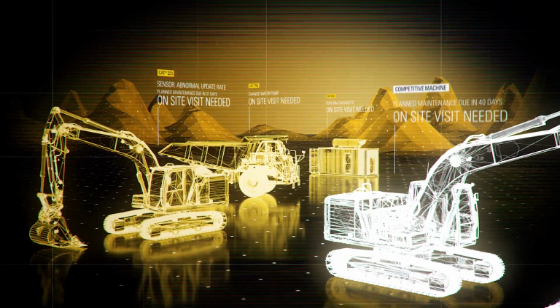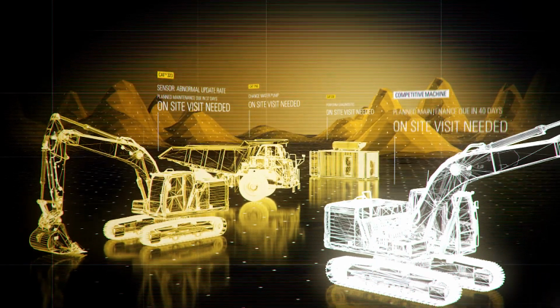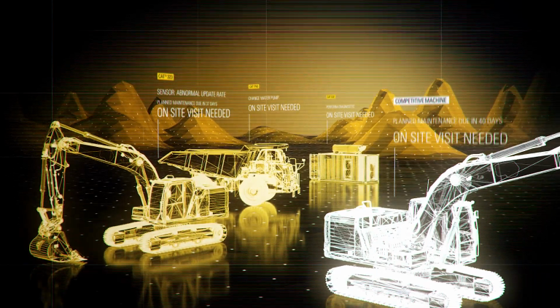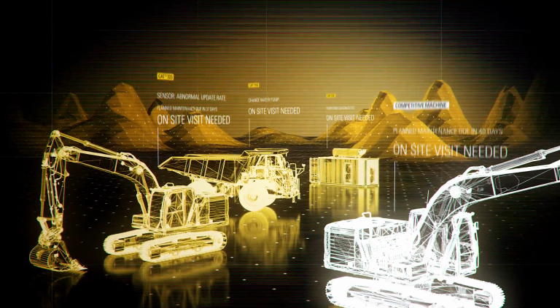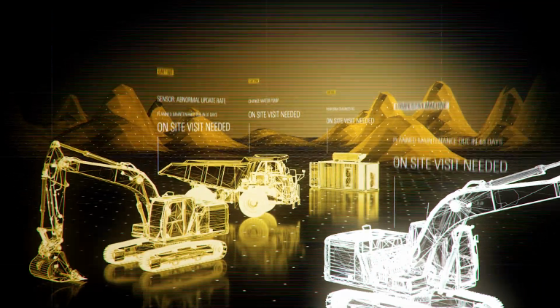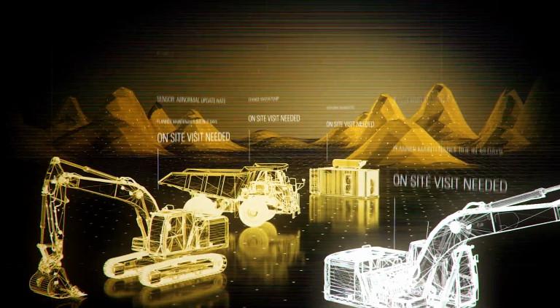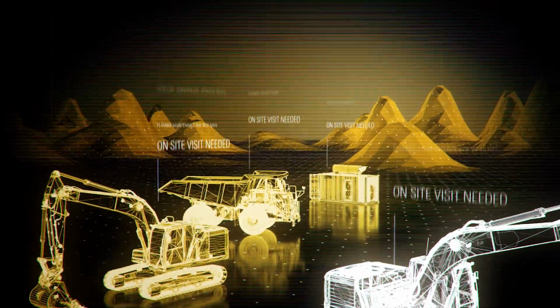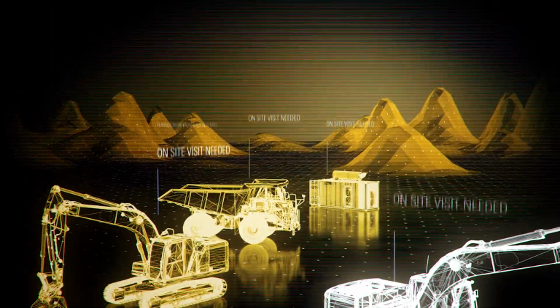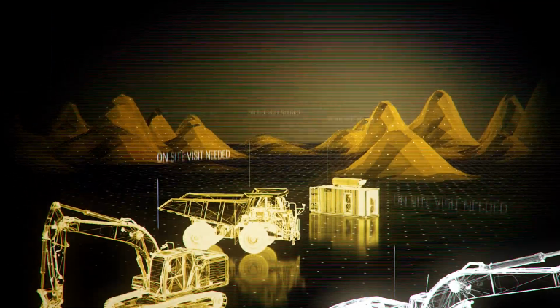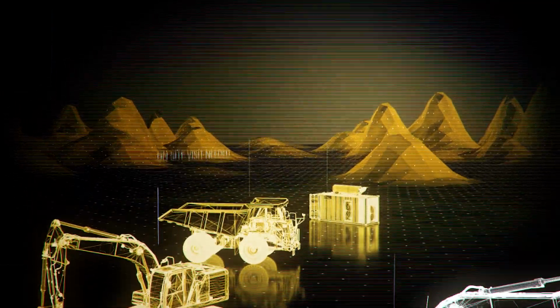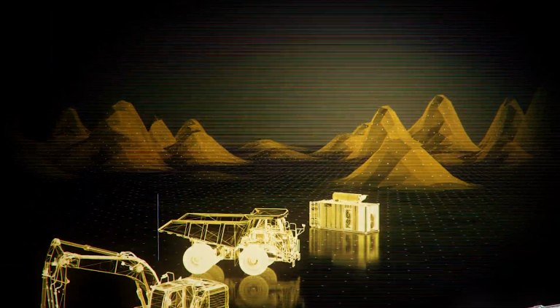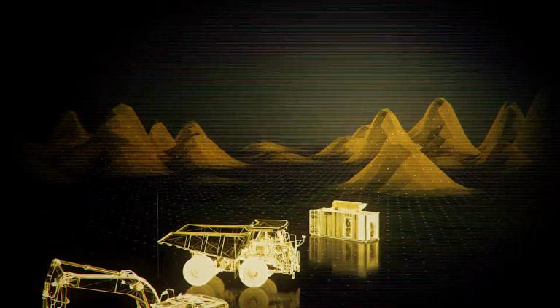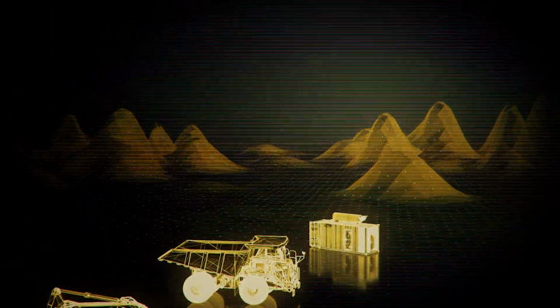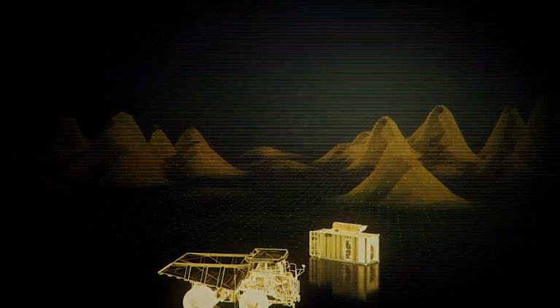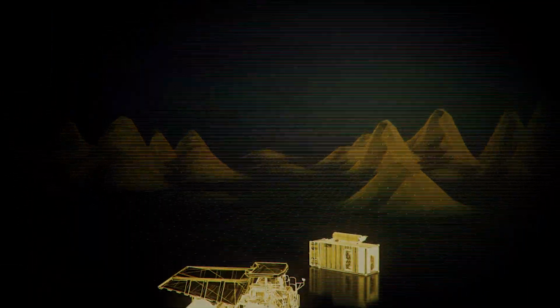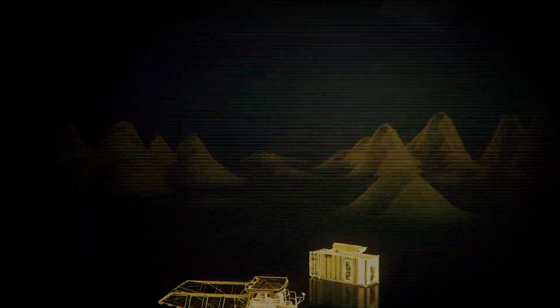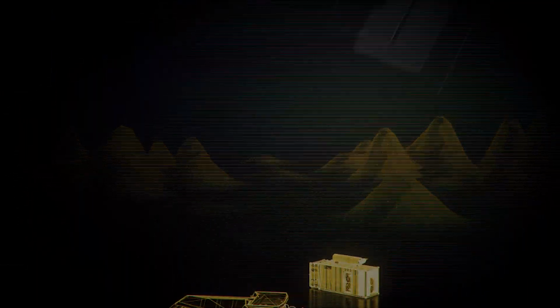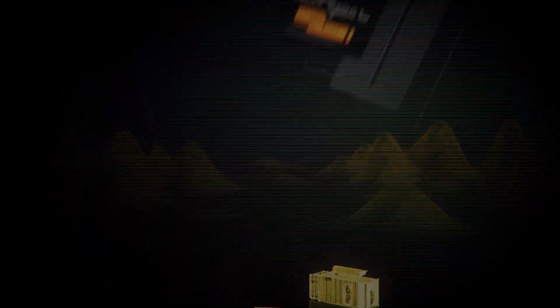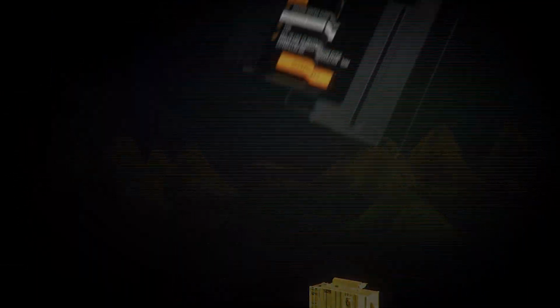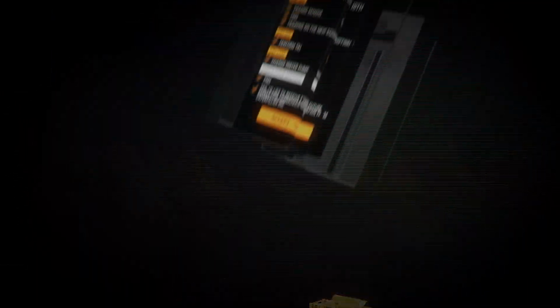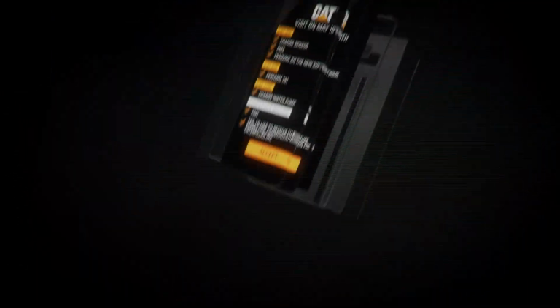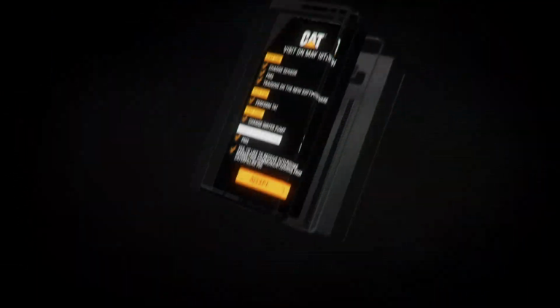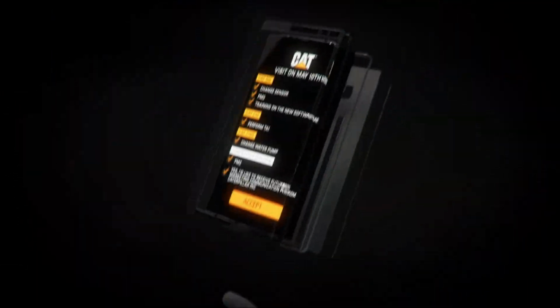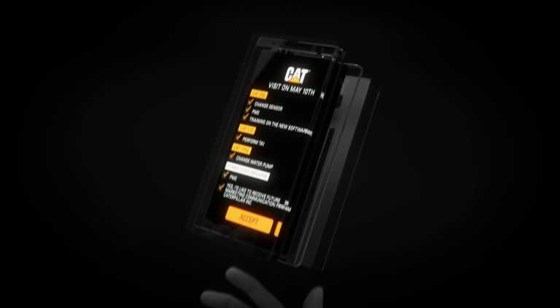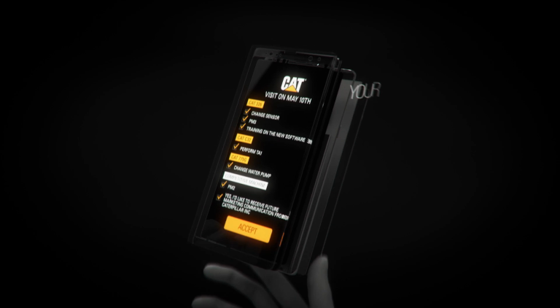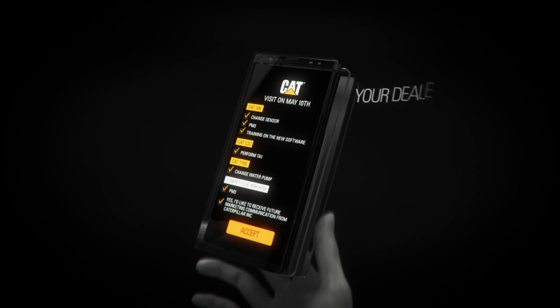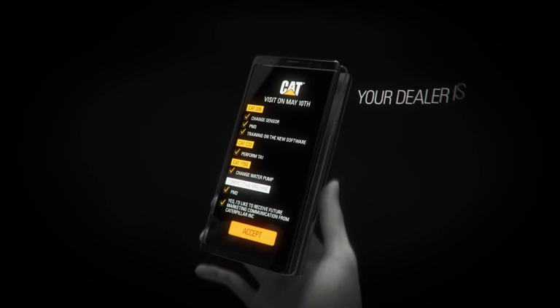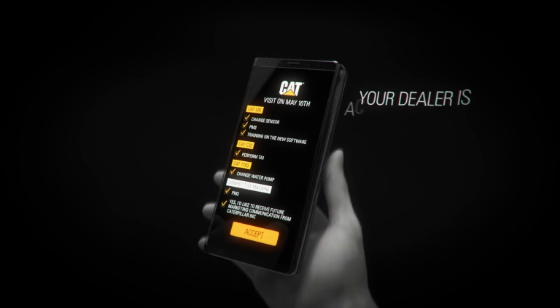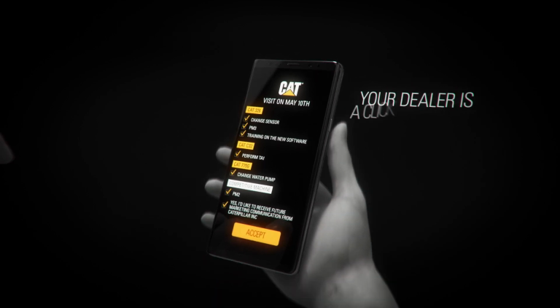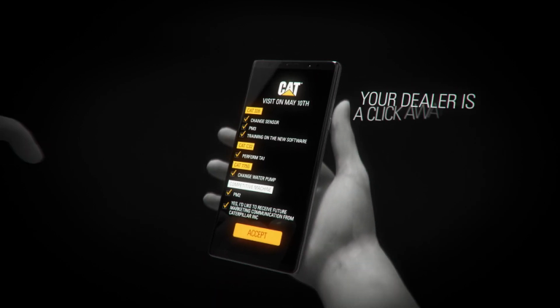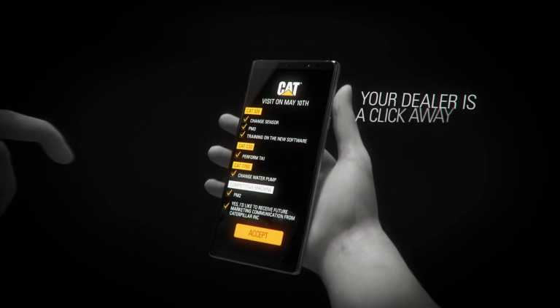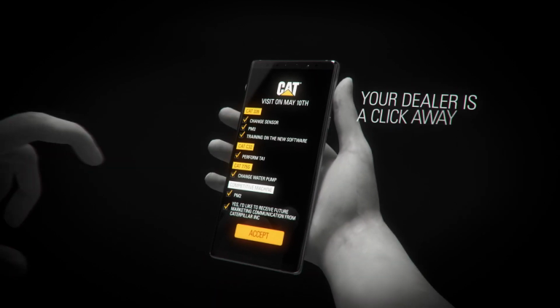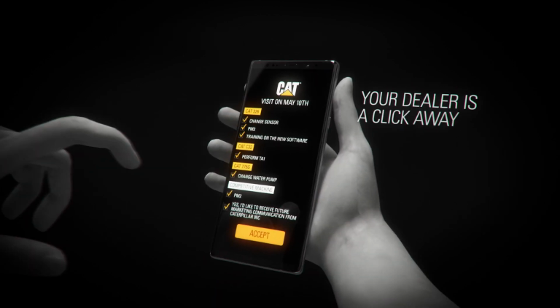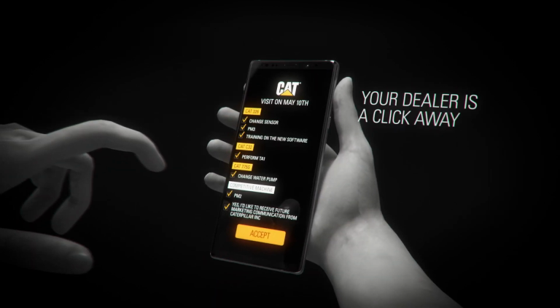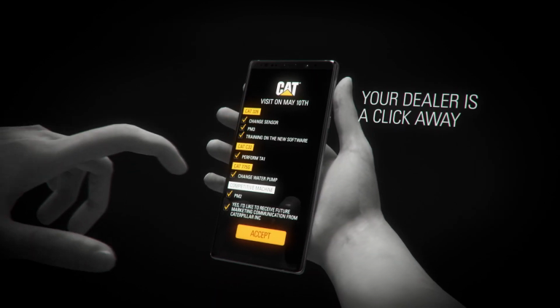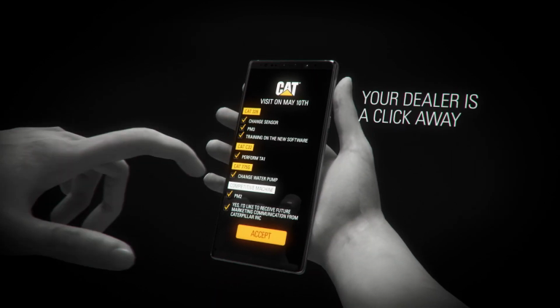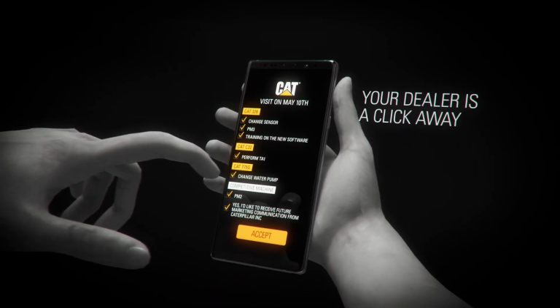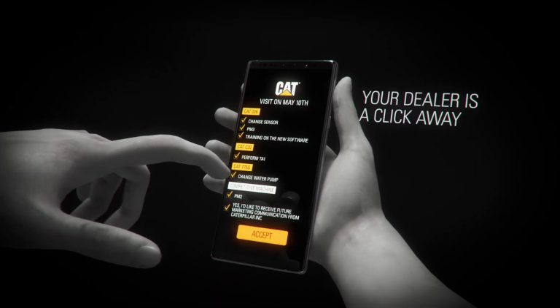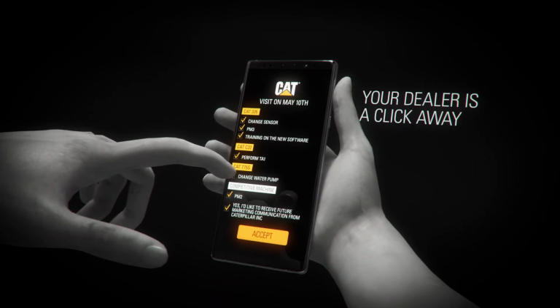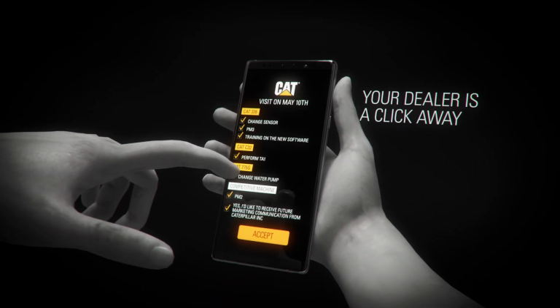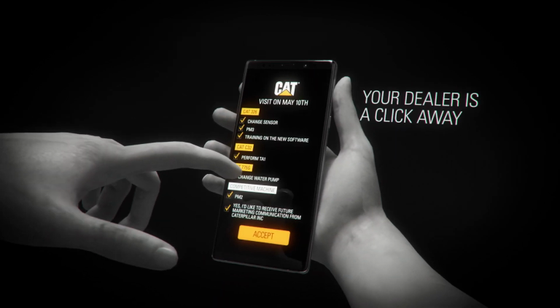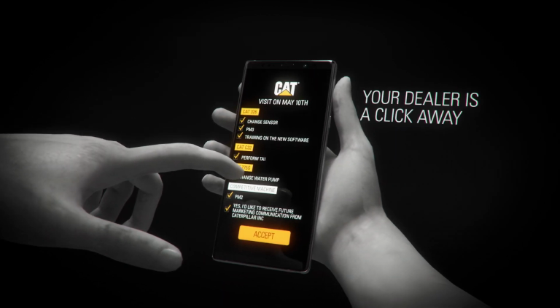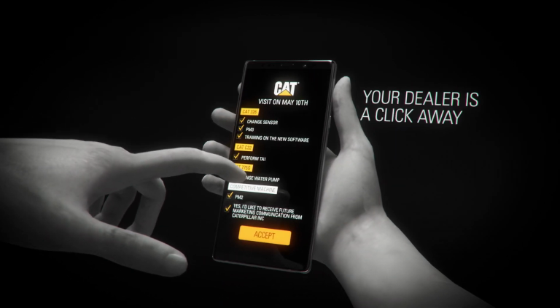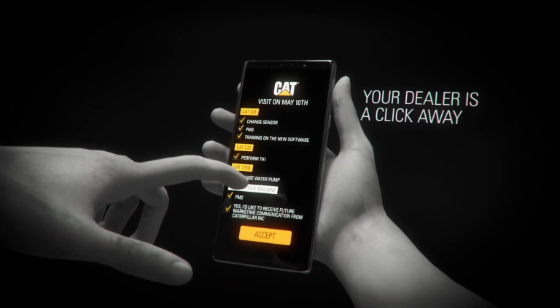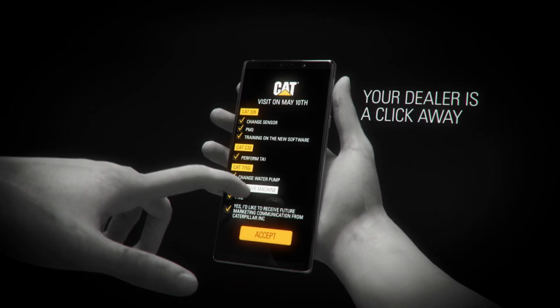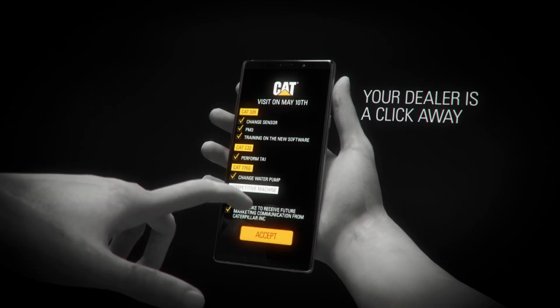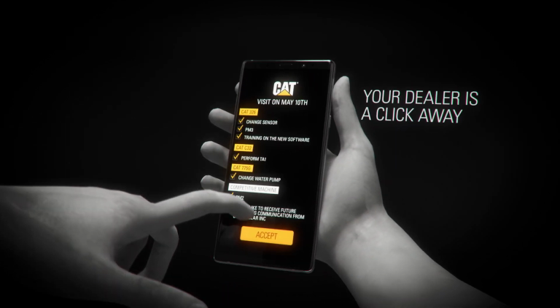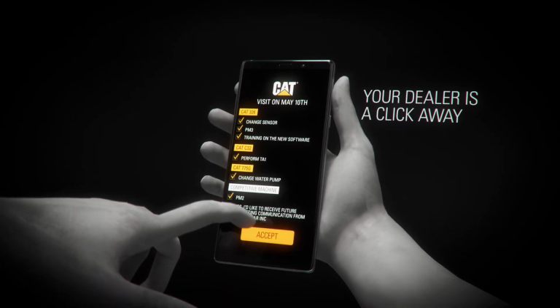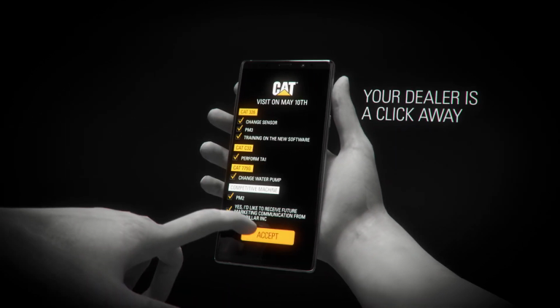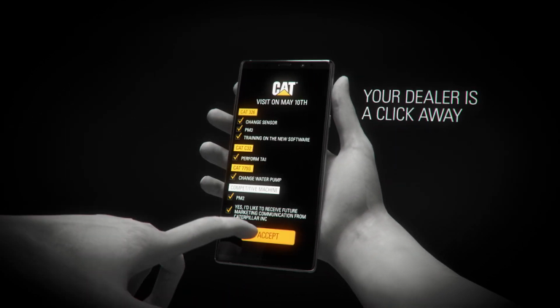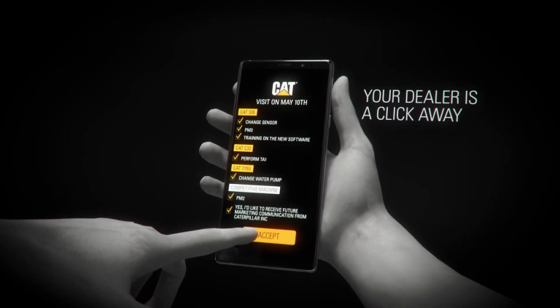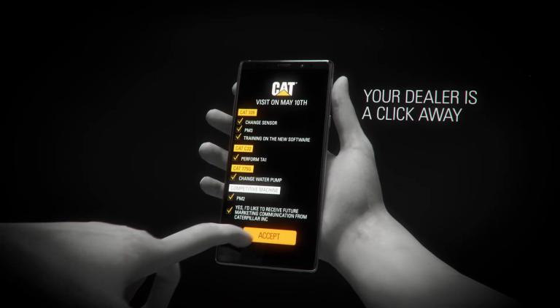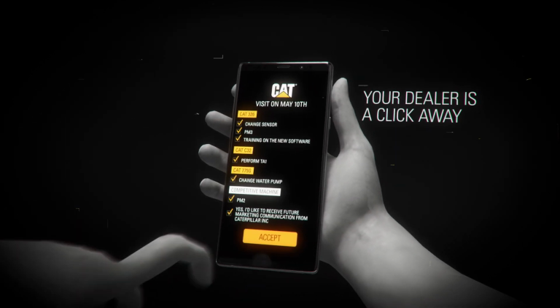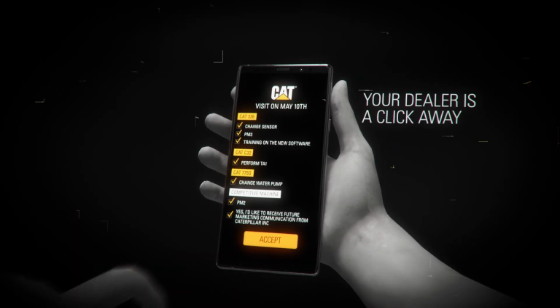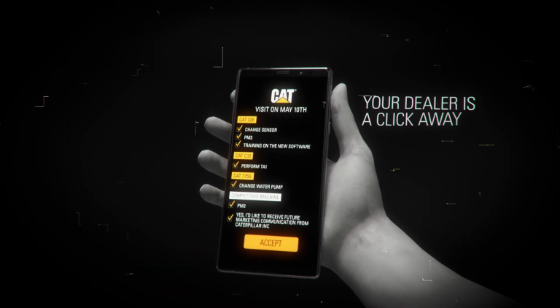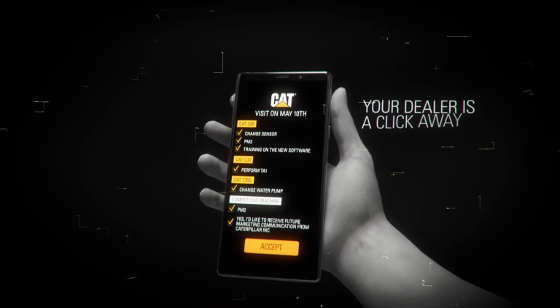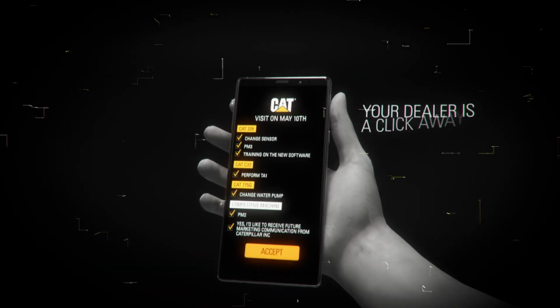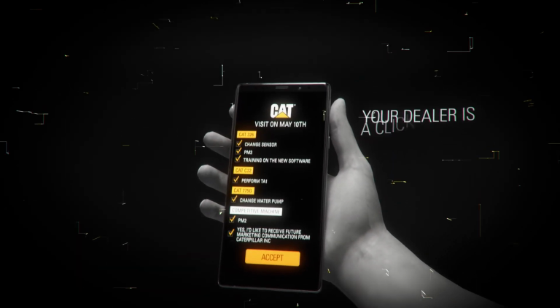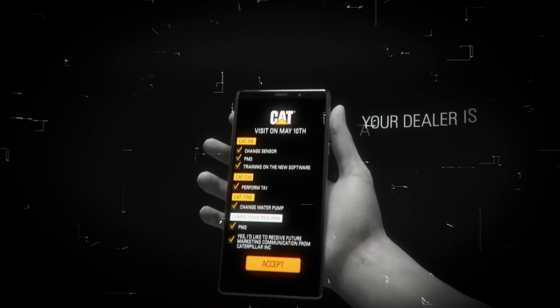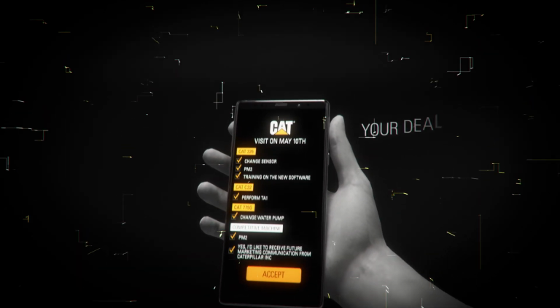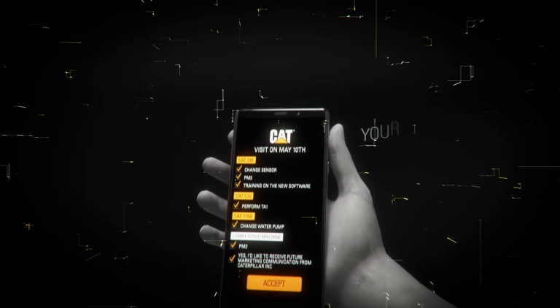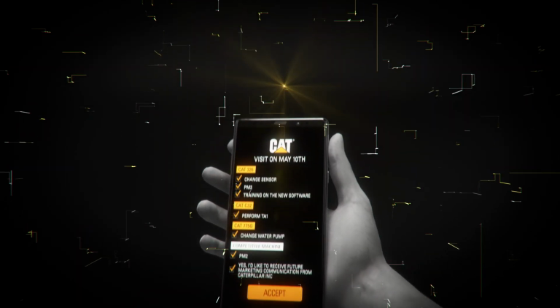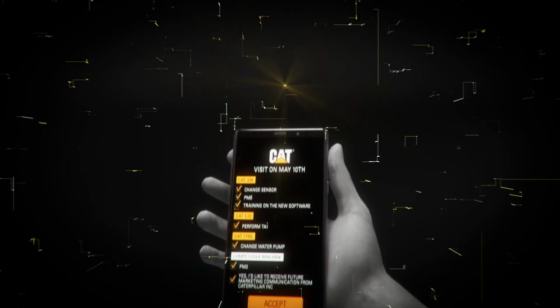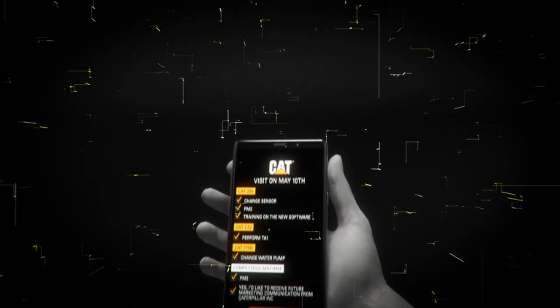Connectivity enables your dealer to be just a click away to provide you with the right level of support for your business.